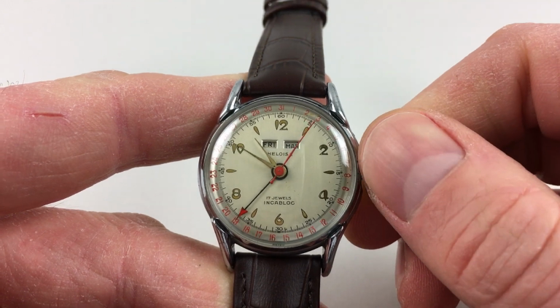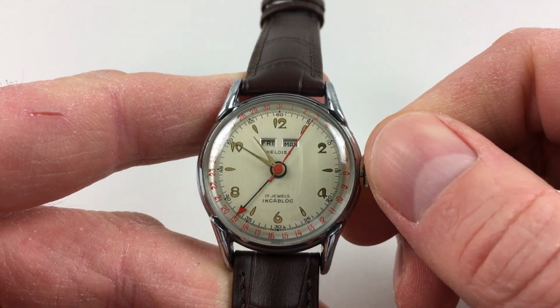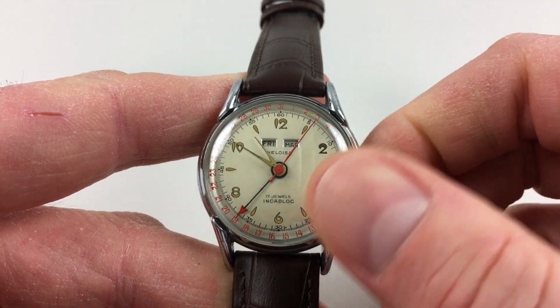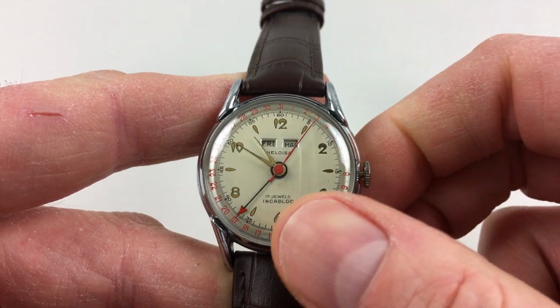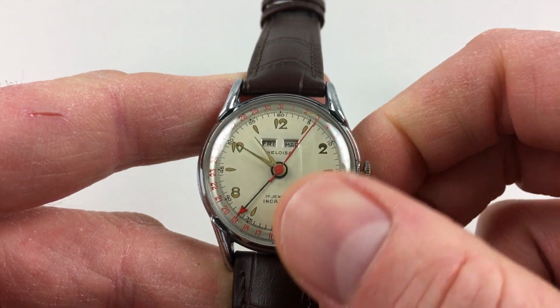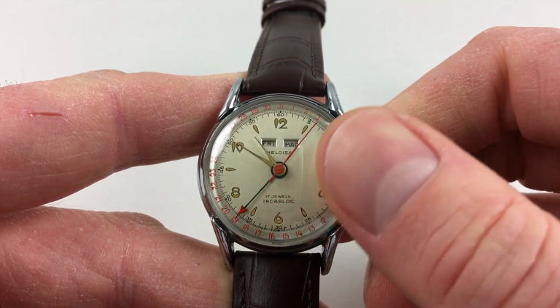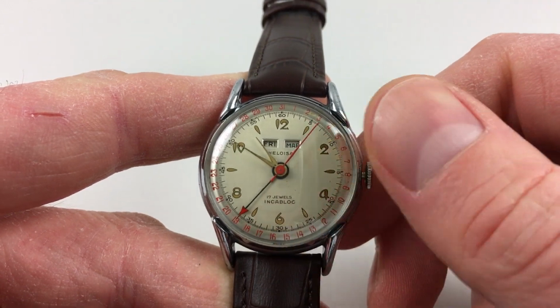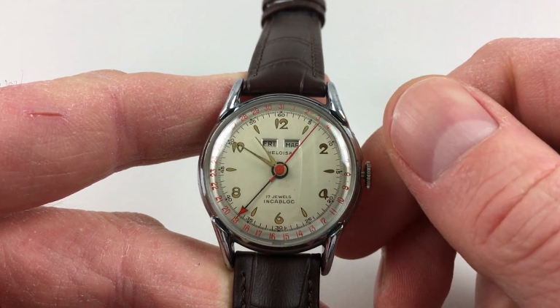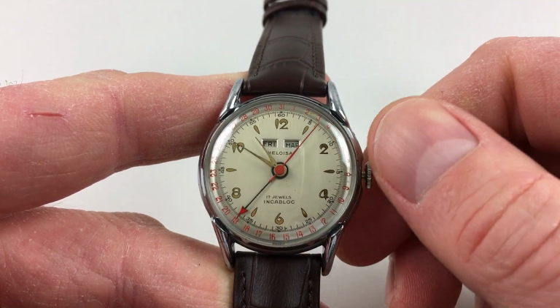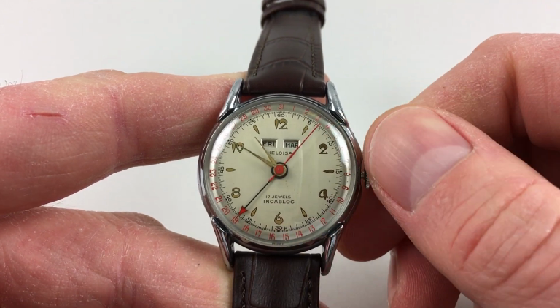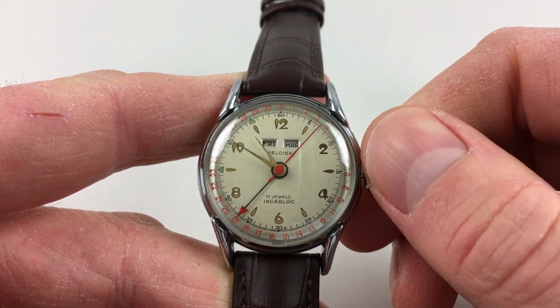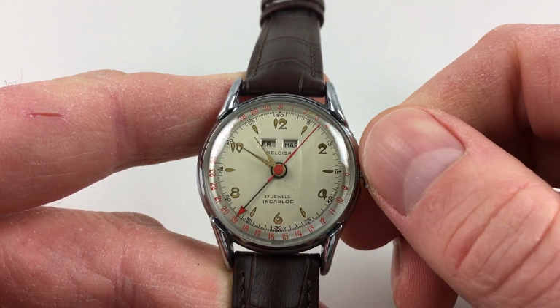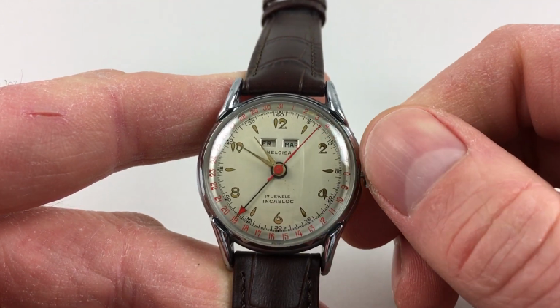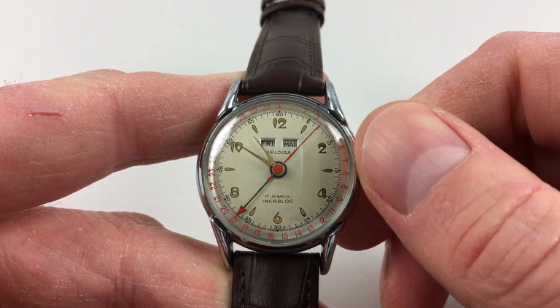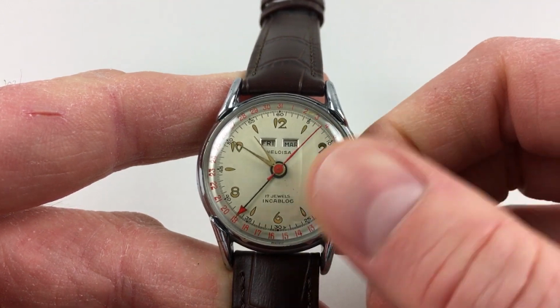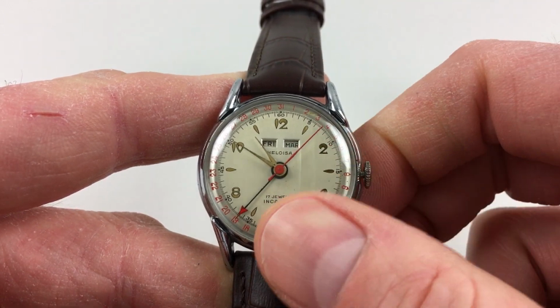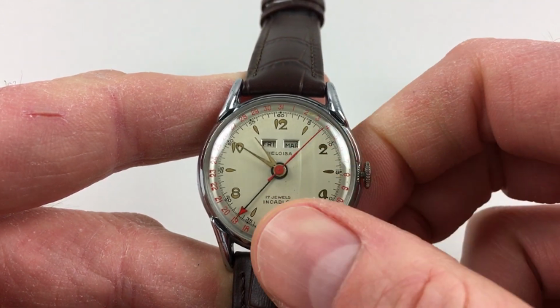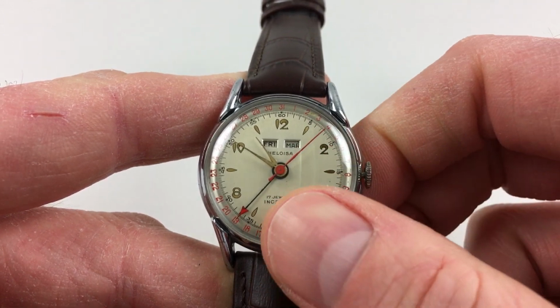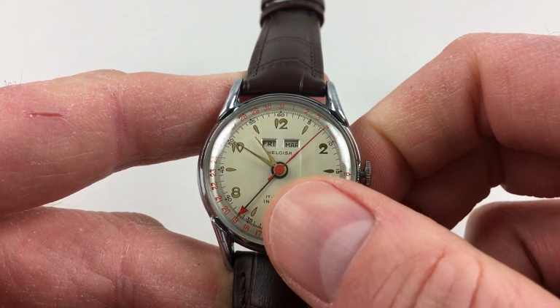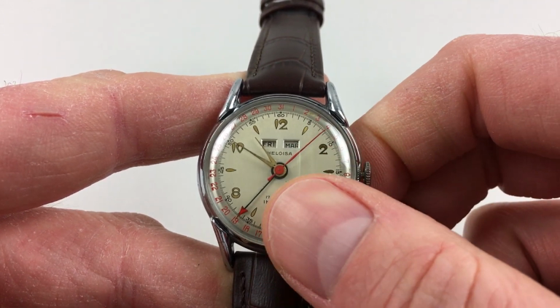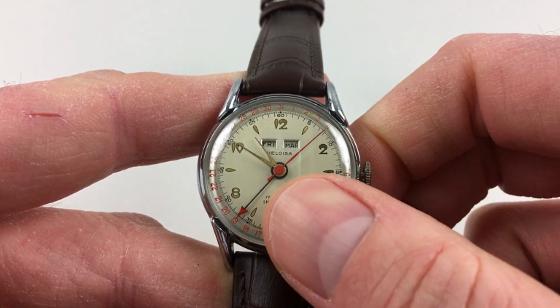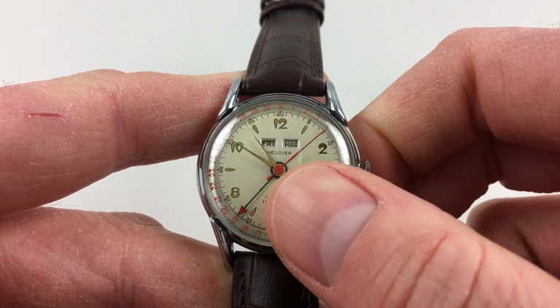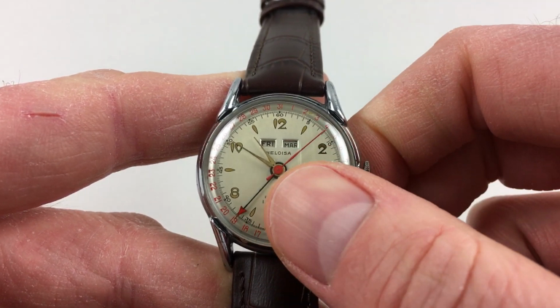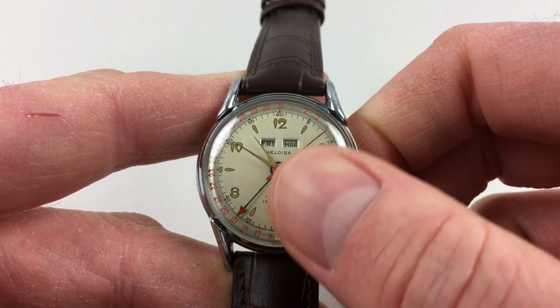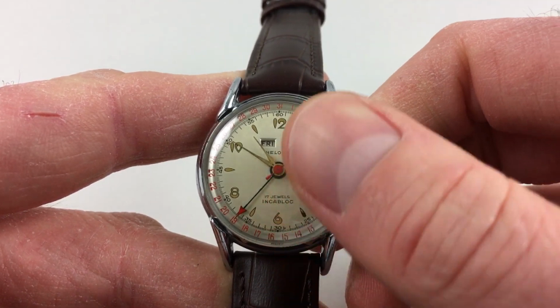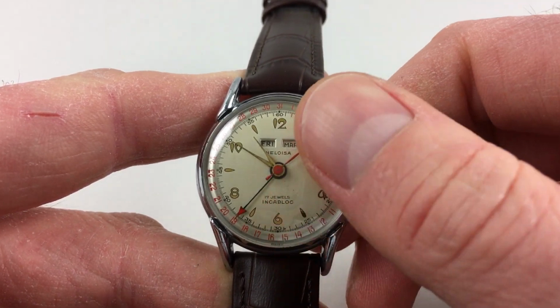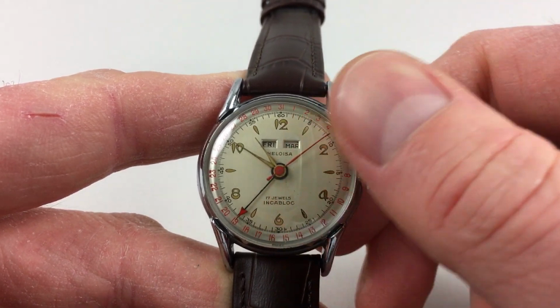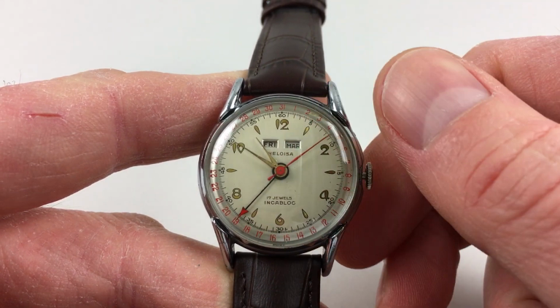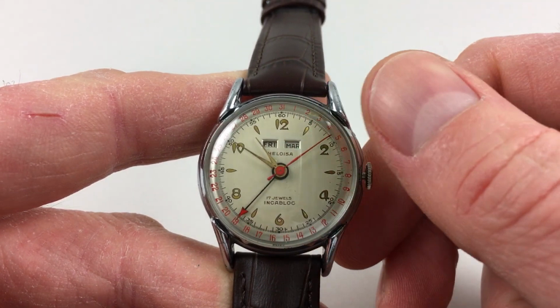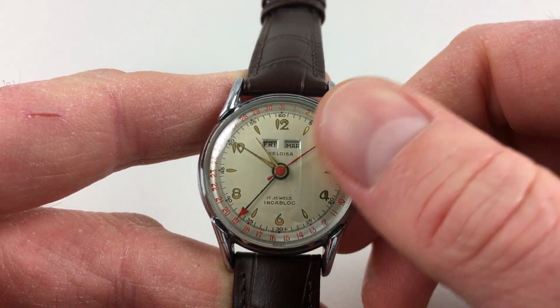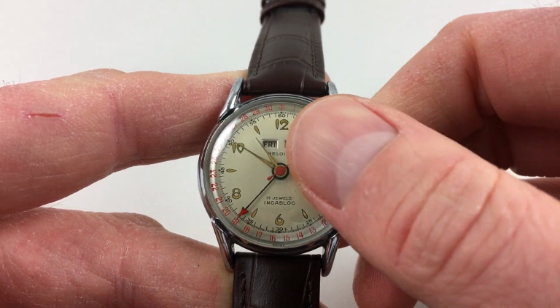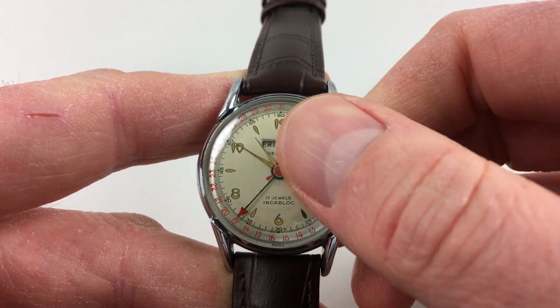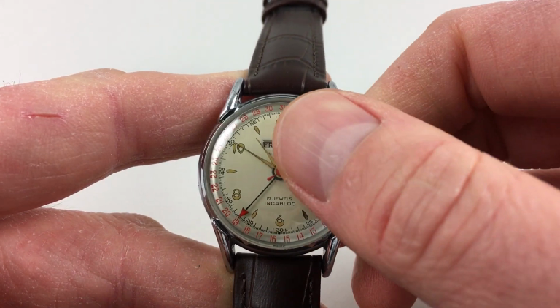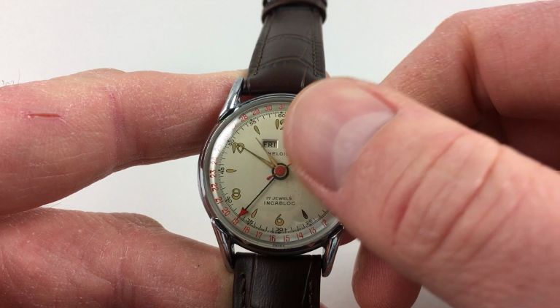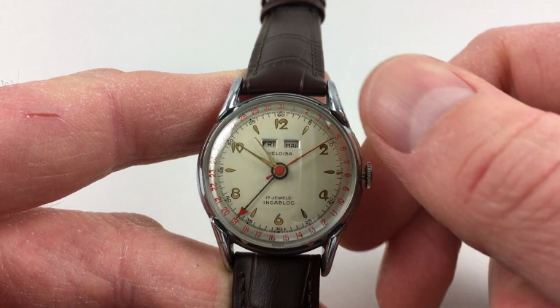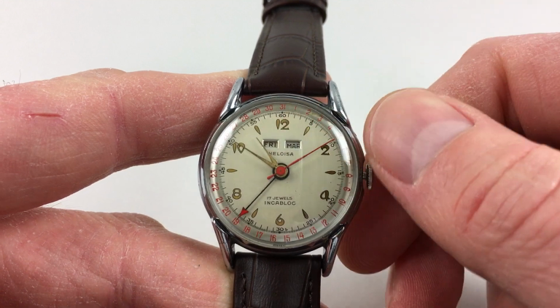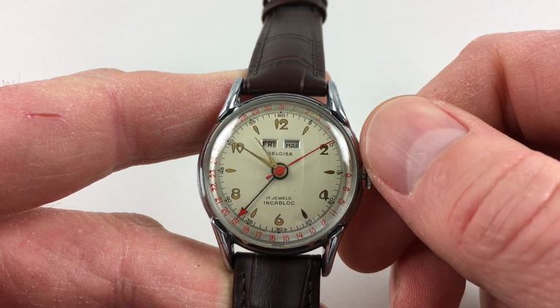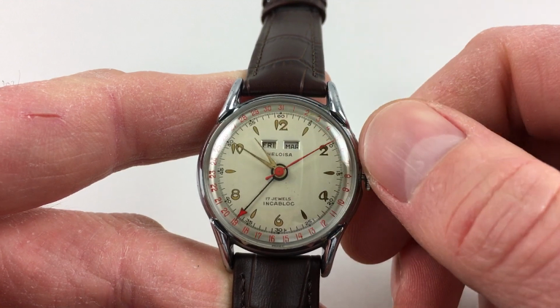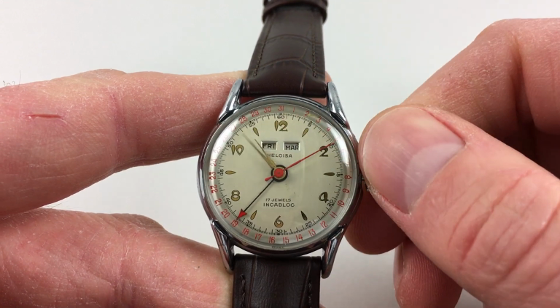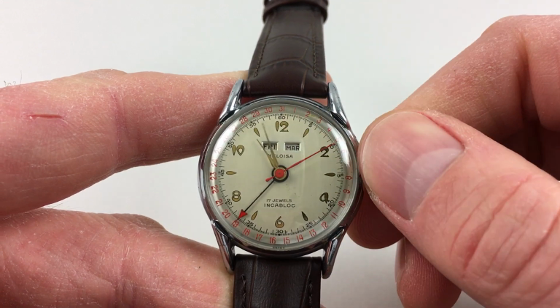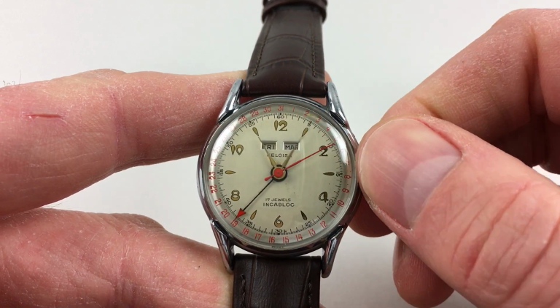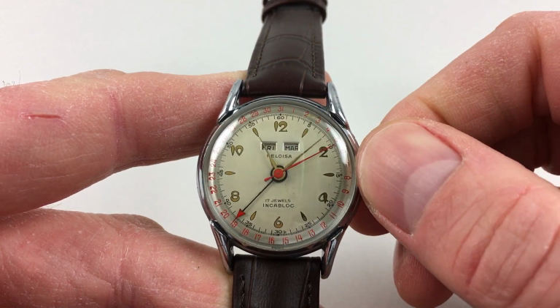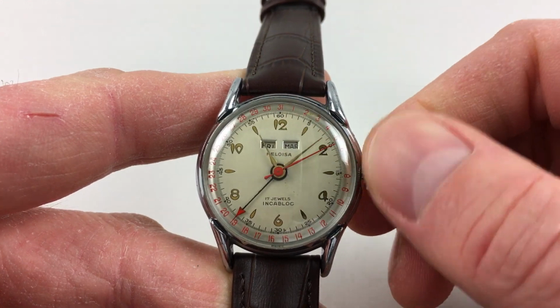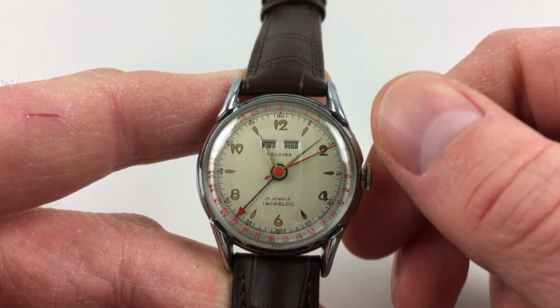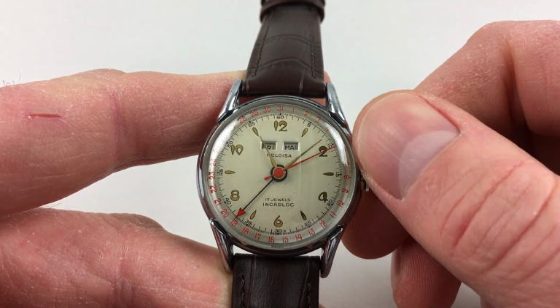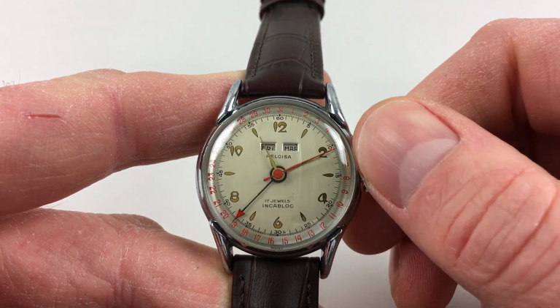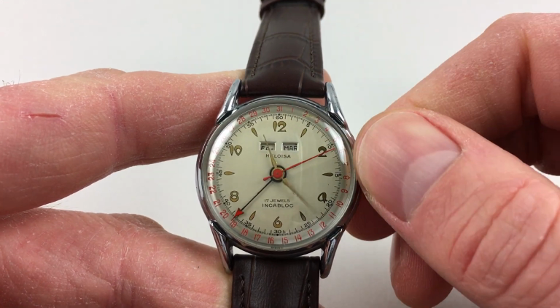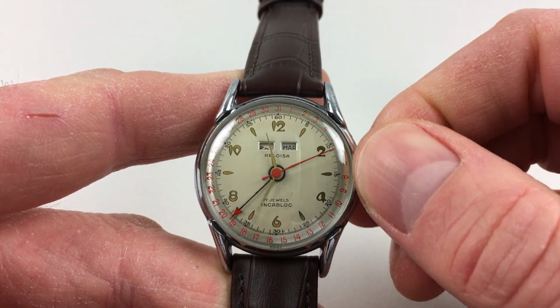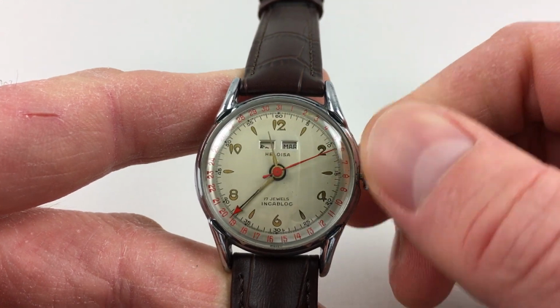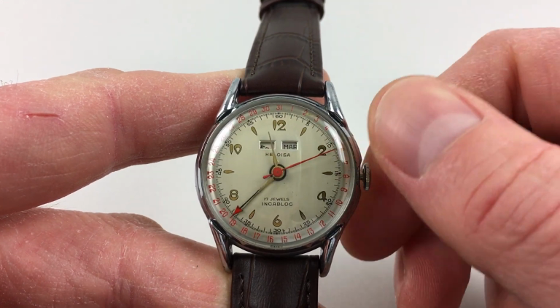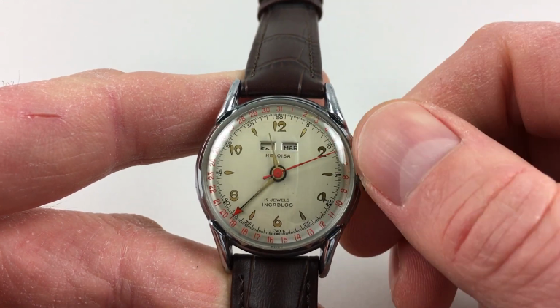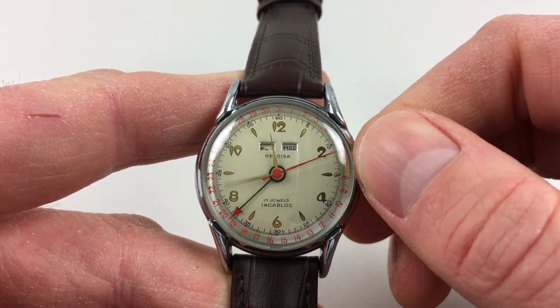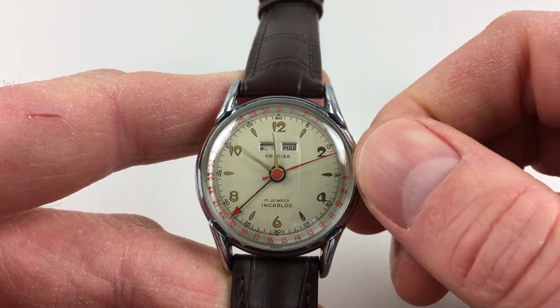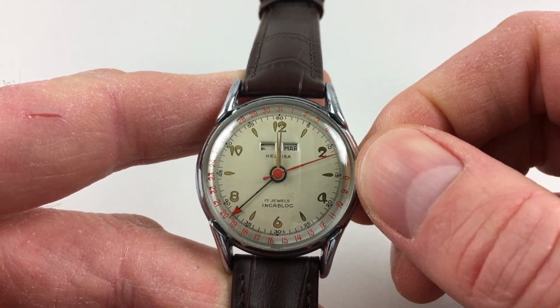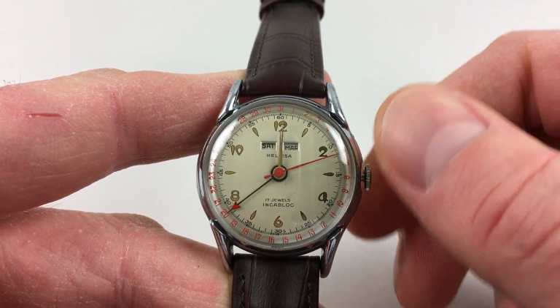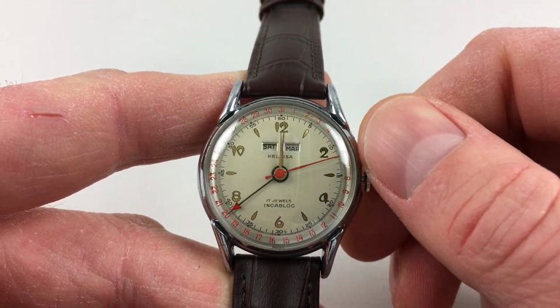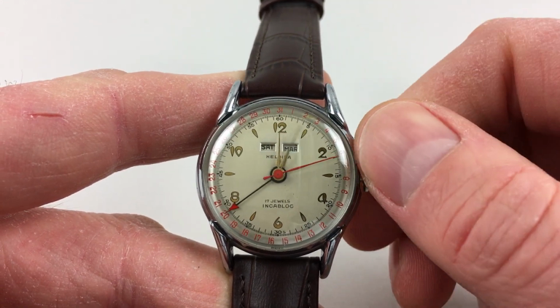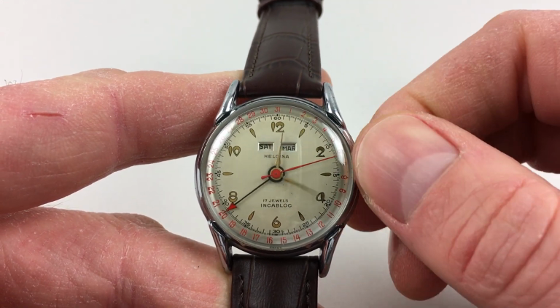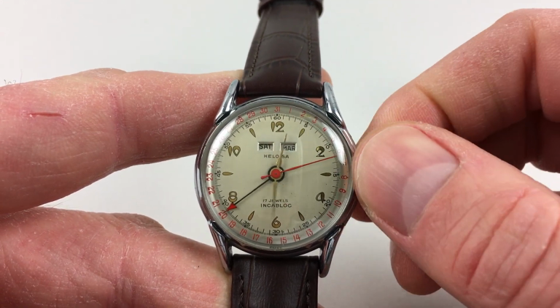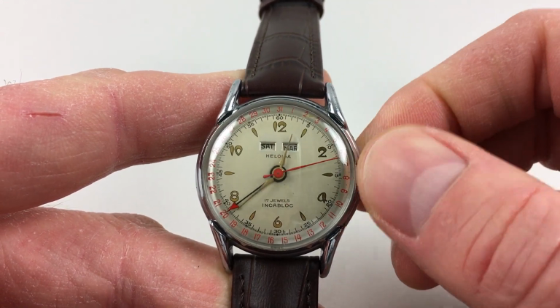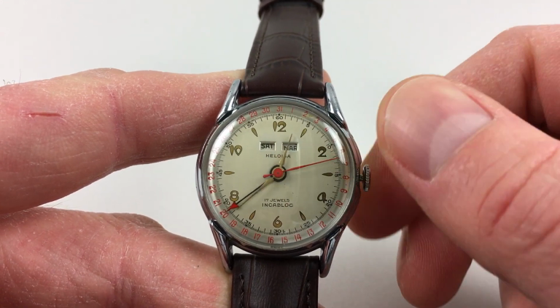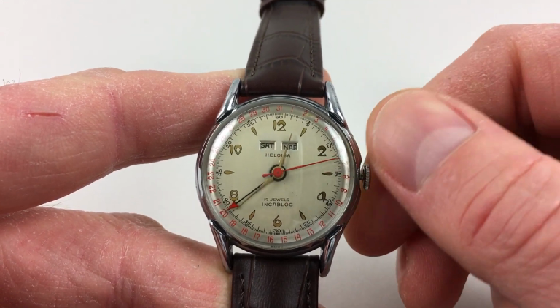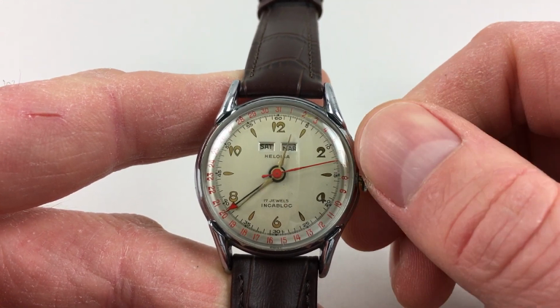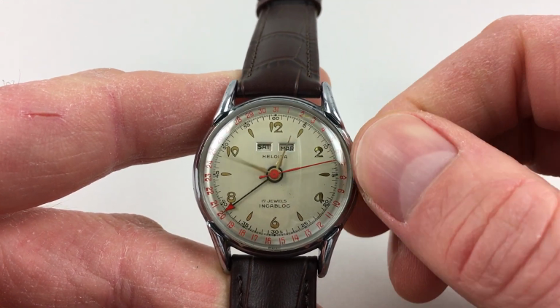The date will change each day around midnight, so the date indicator hand and the days of the week will advance, like this.